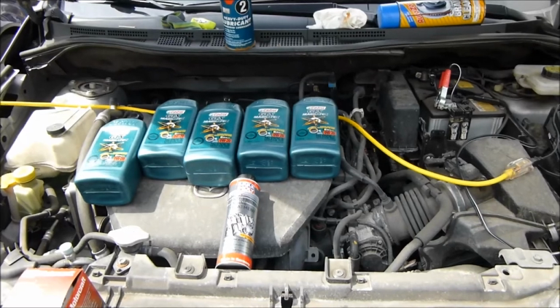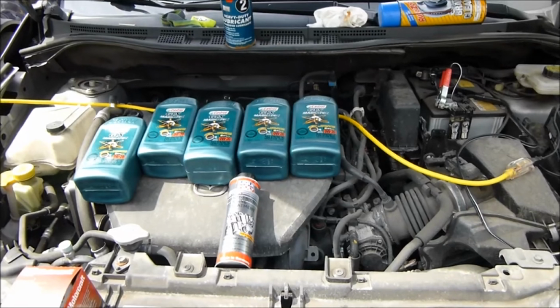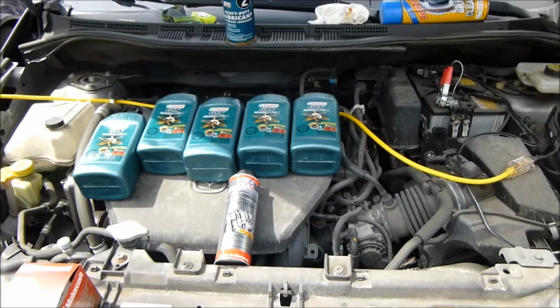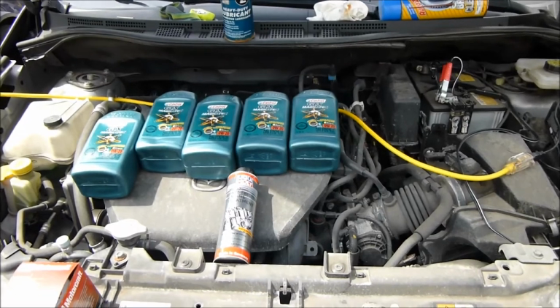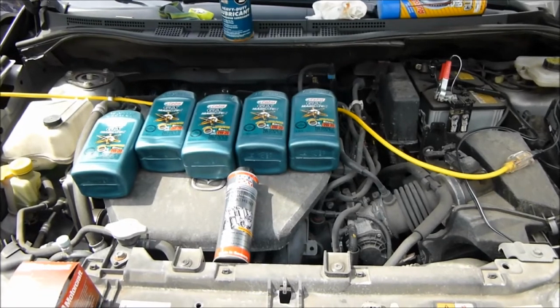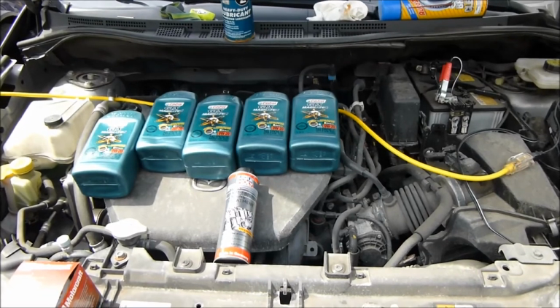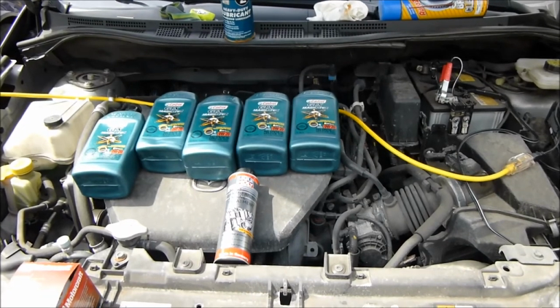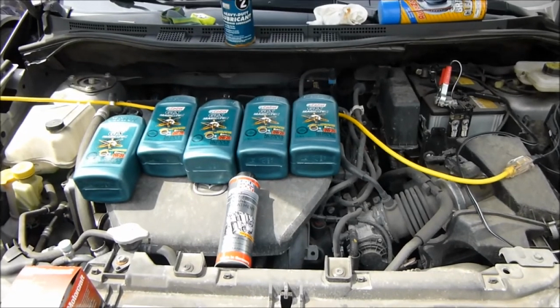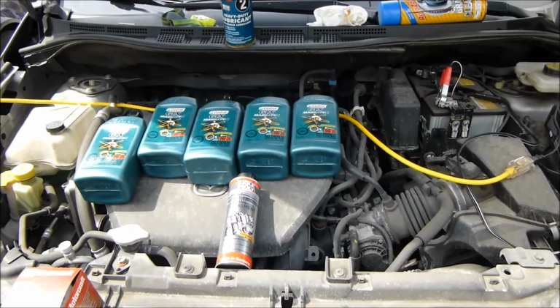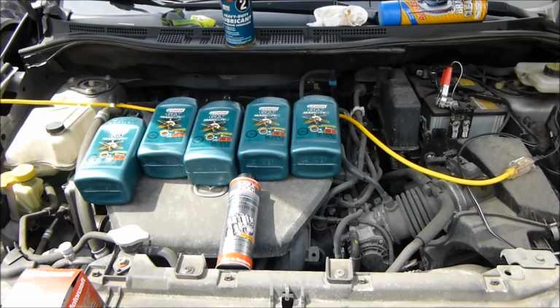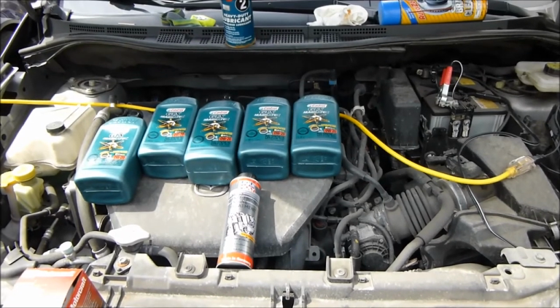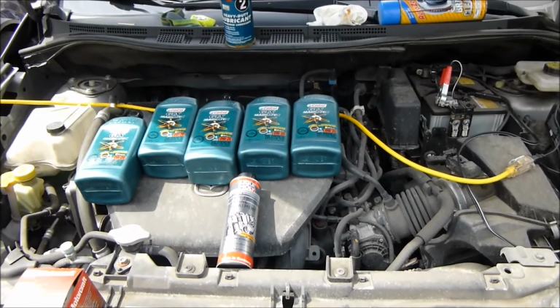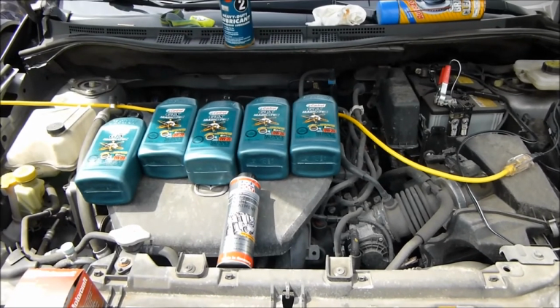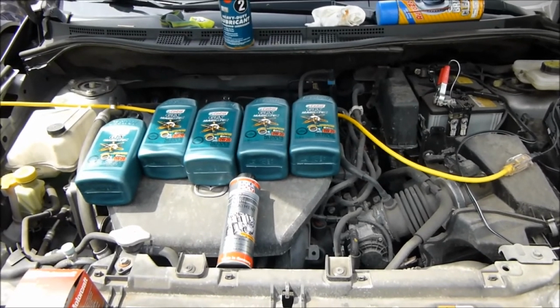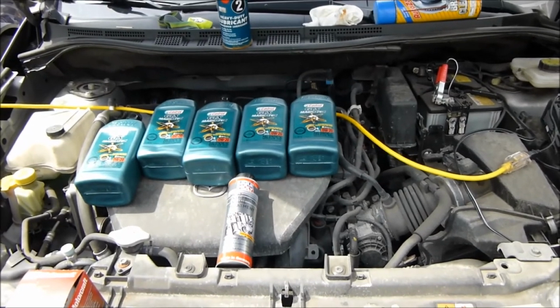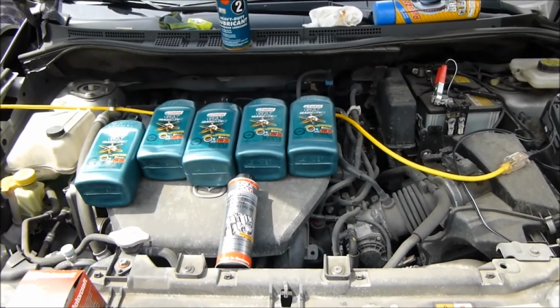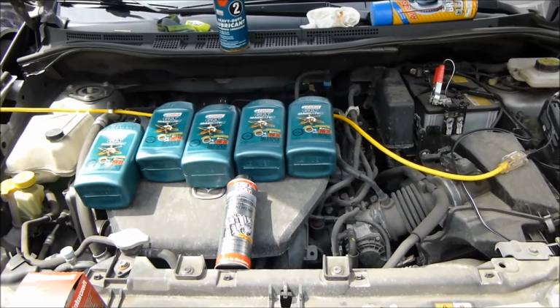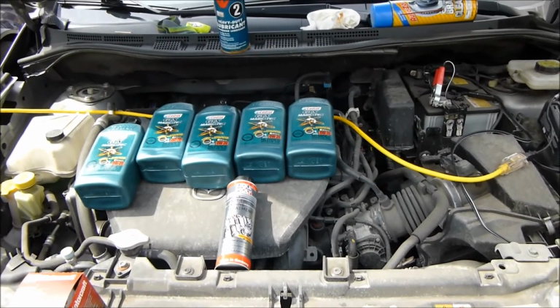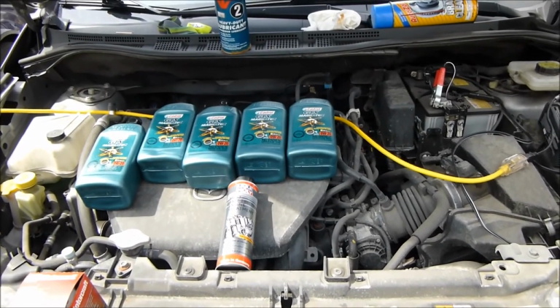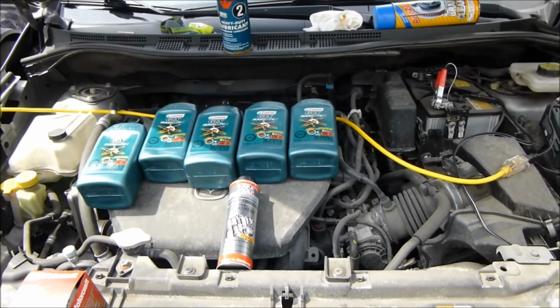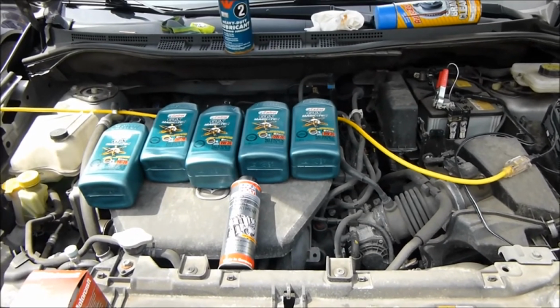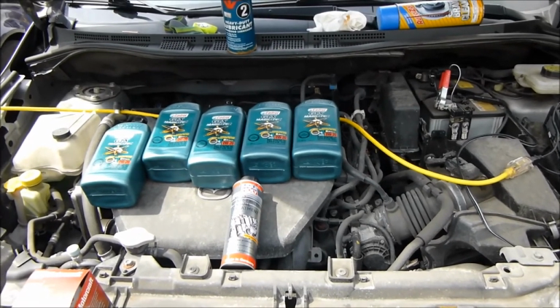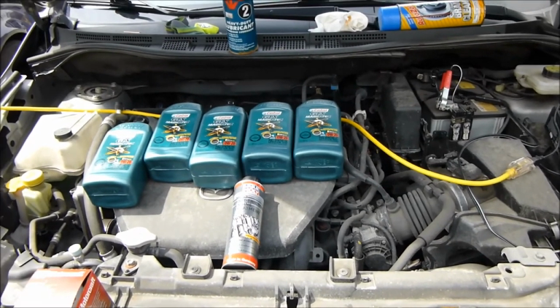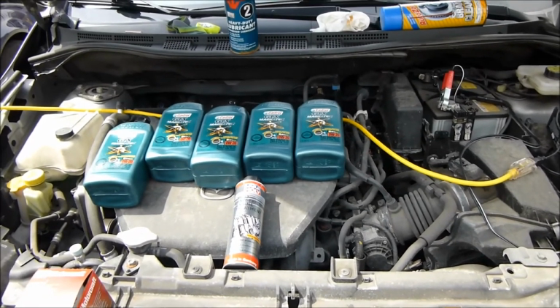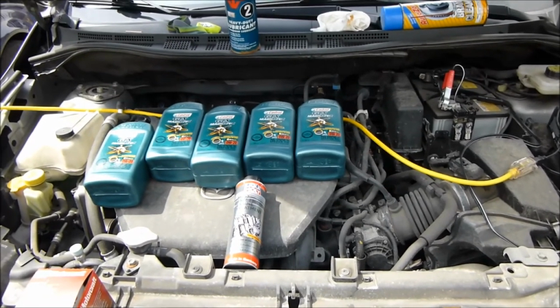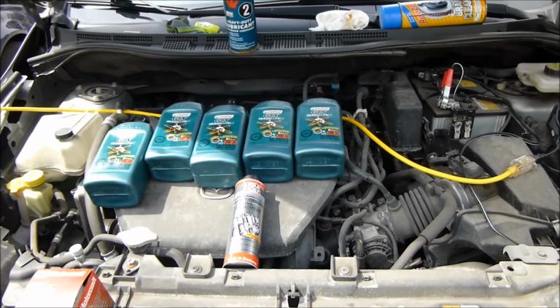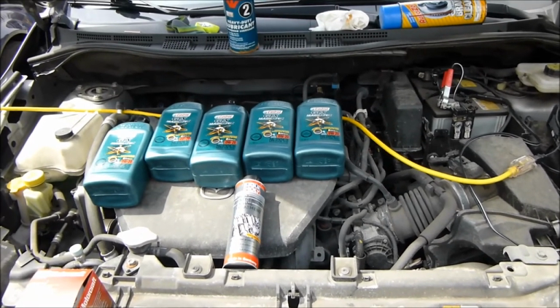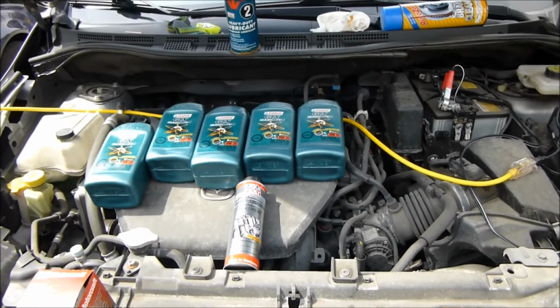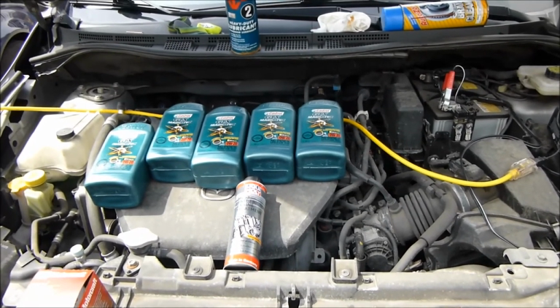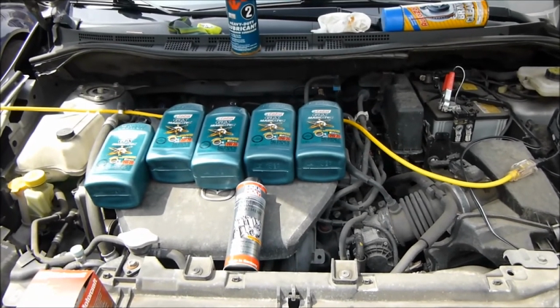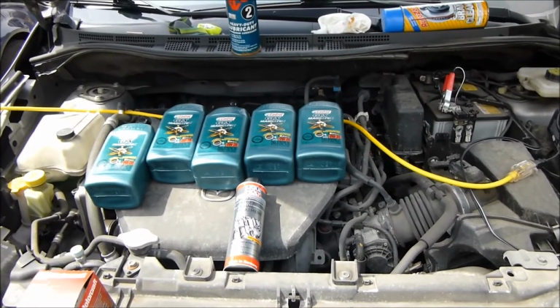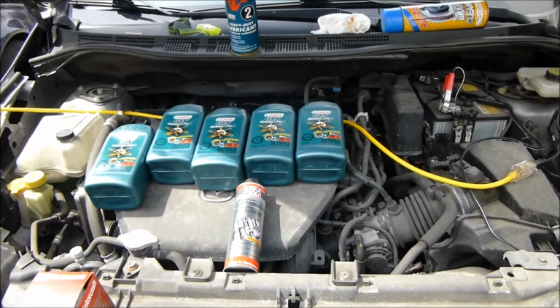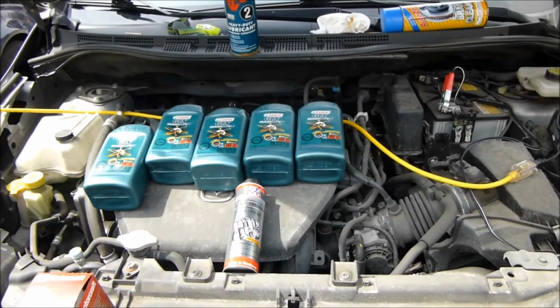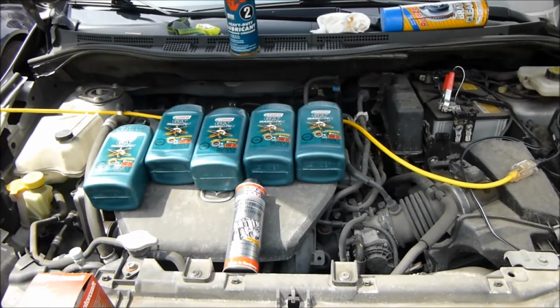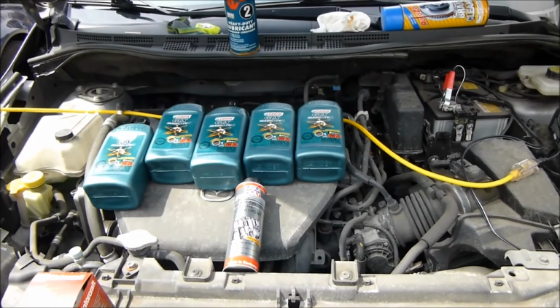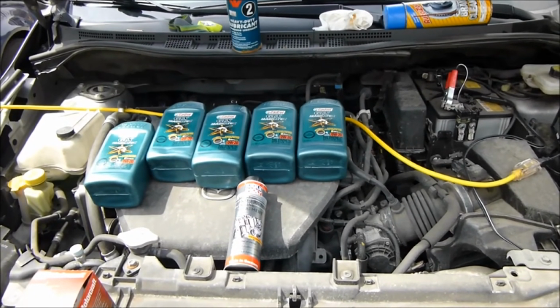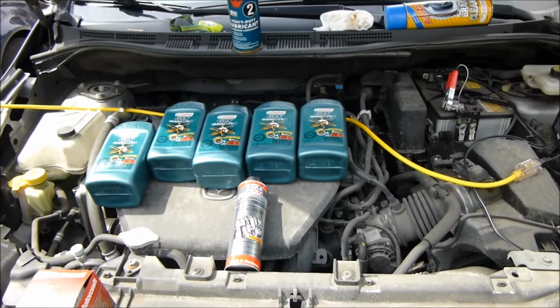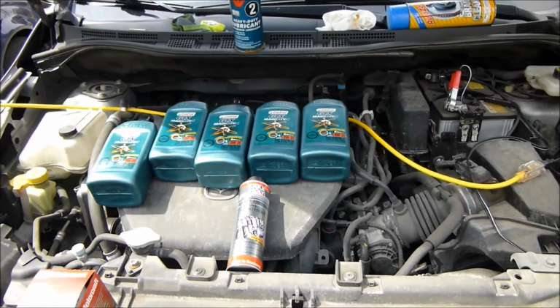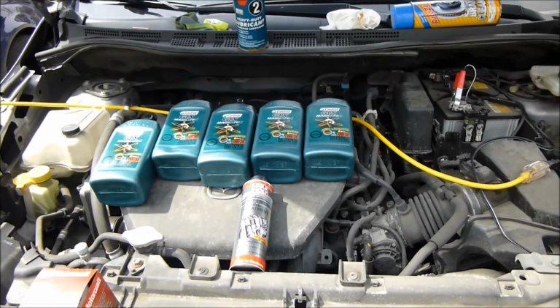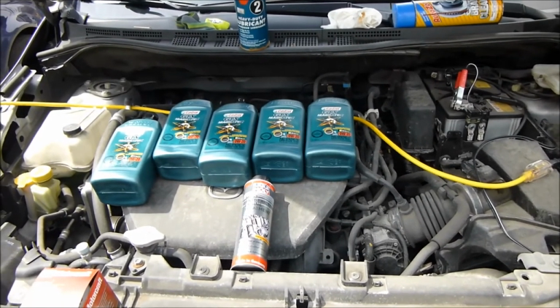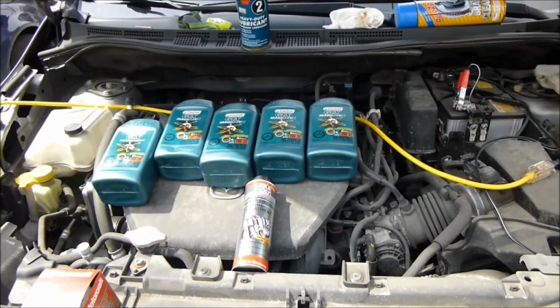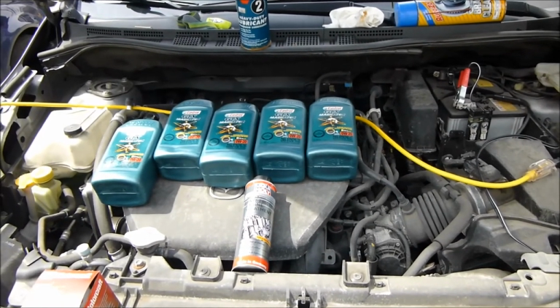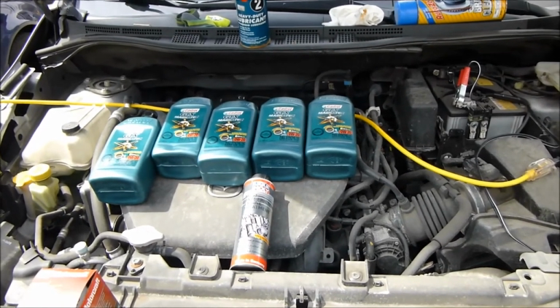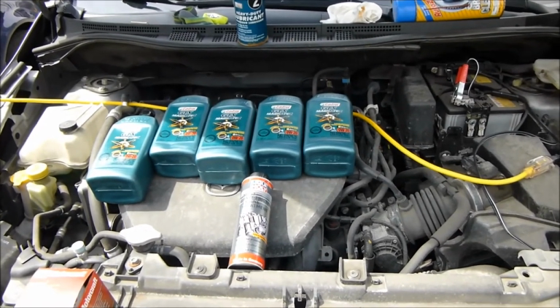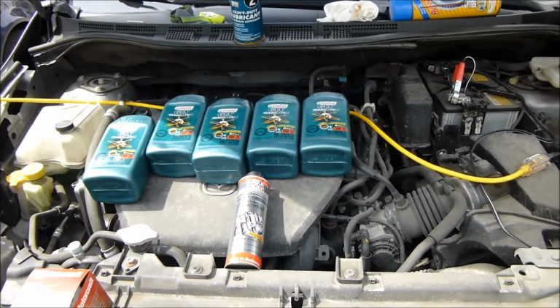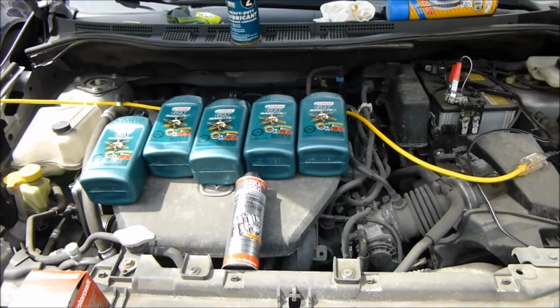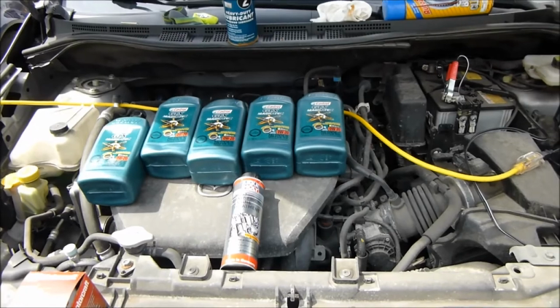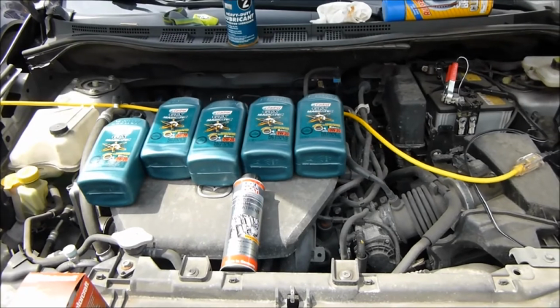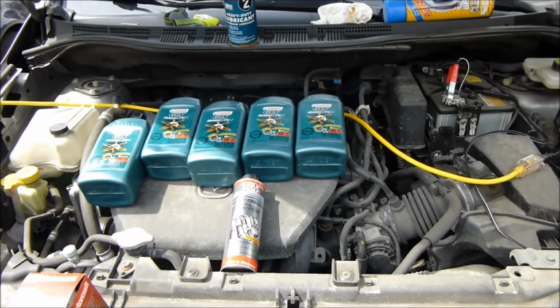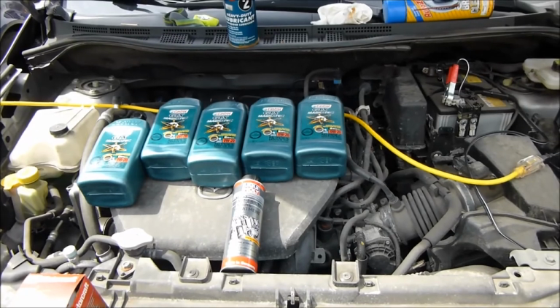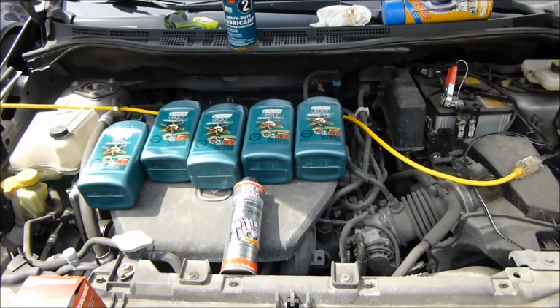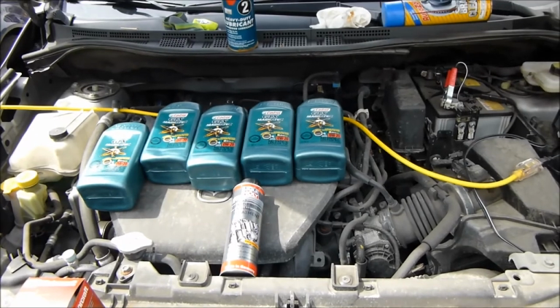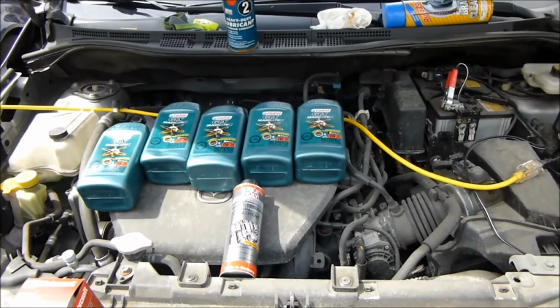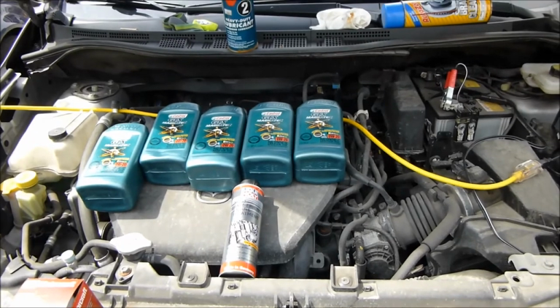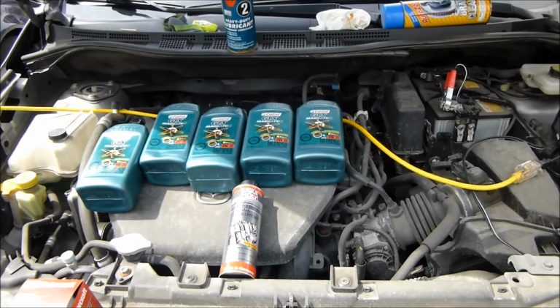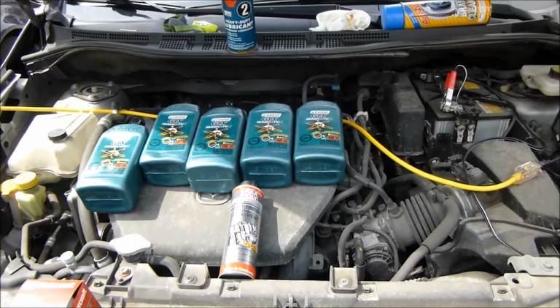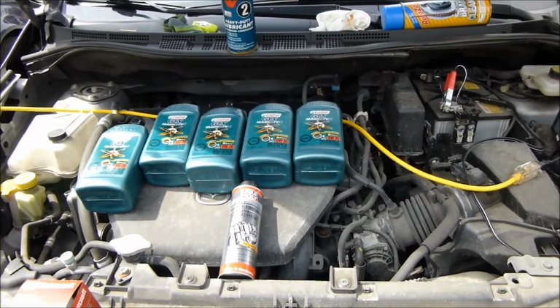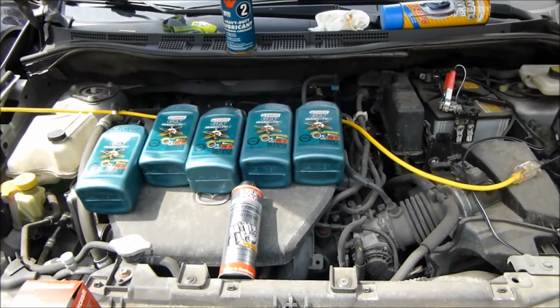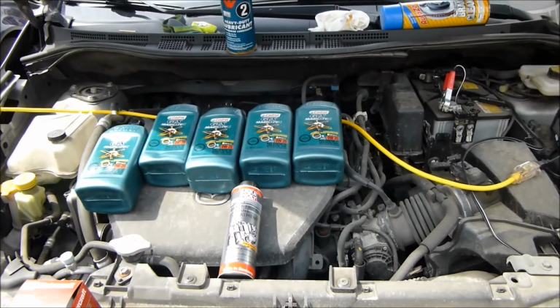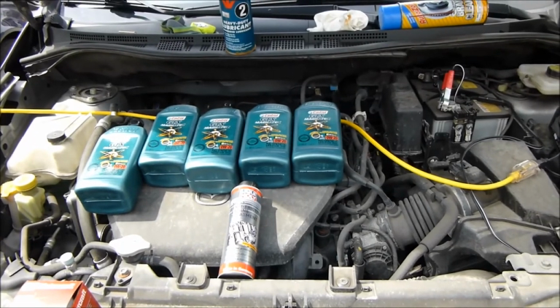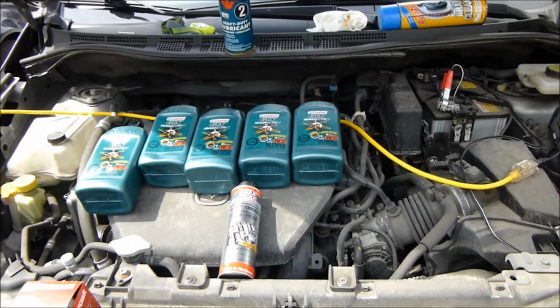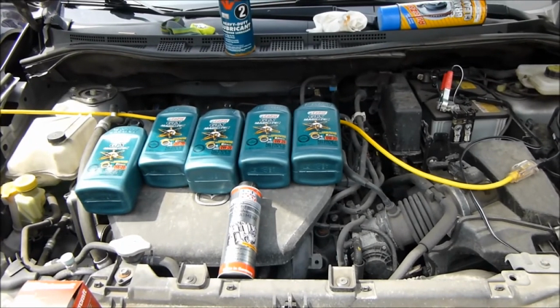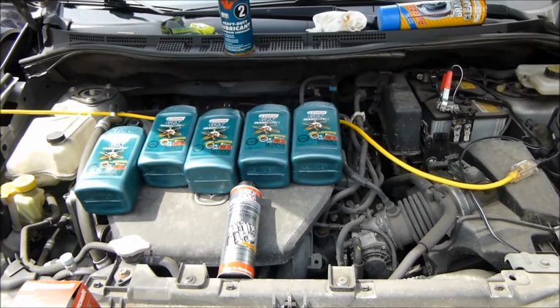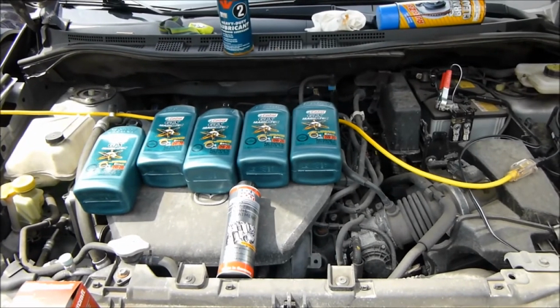Welcome to a beautiful spring day in the driveway. We're going to change the oil in a 2012 Mazda 5.